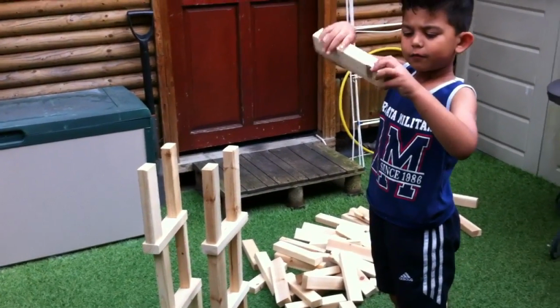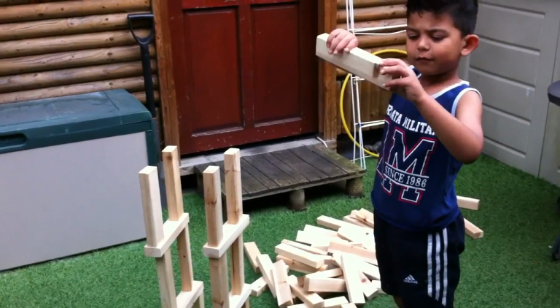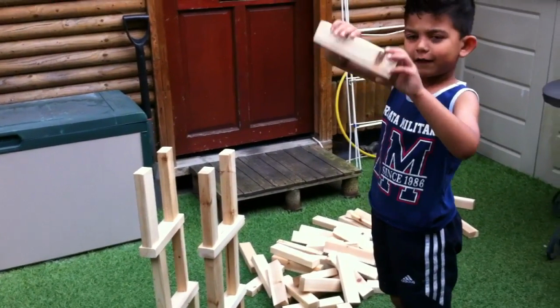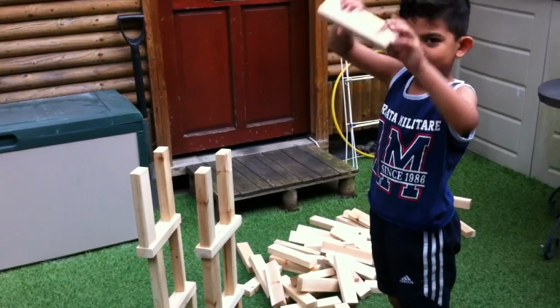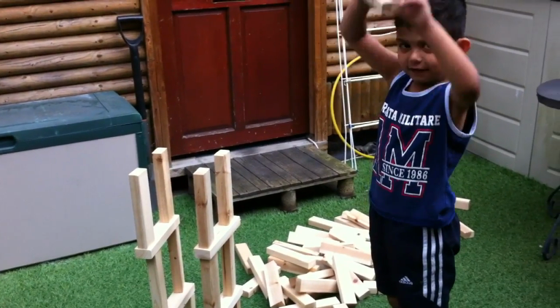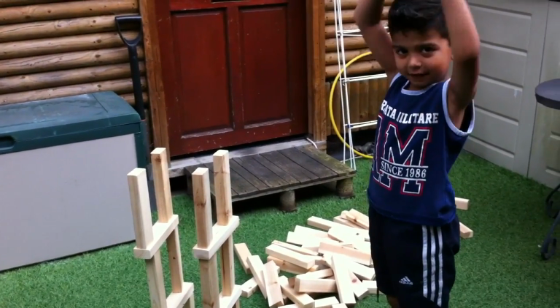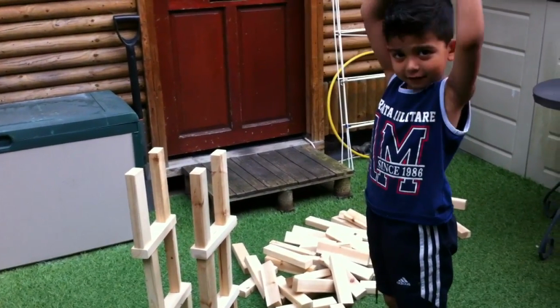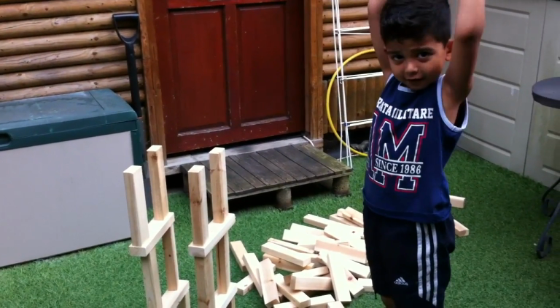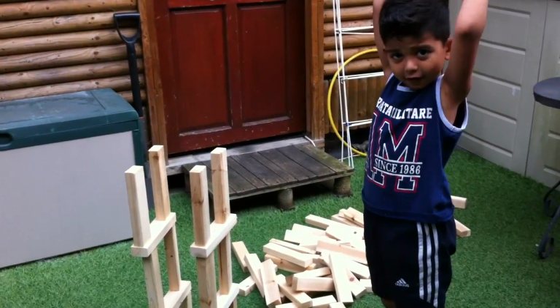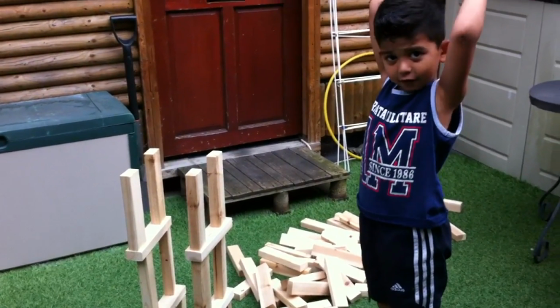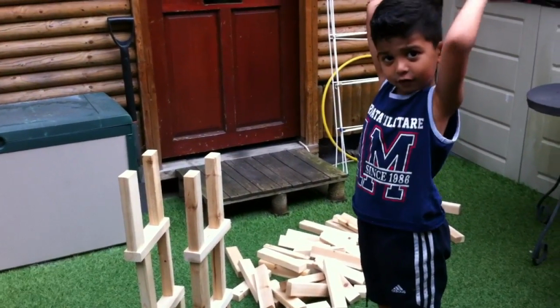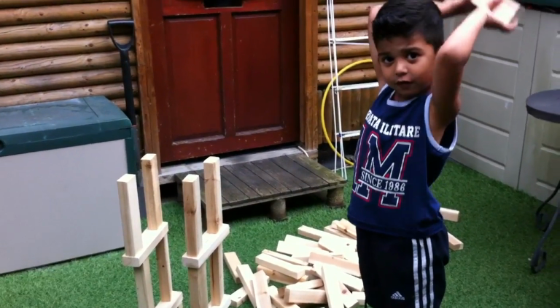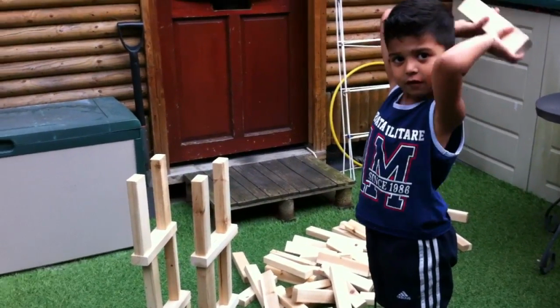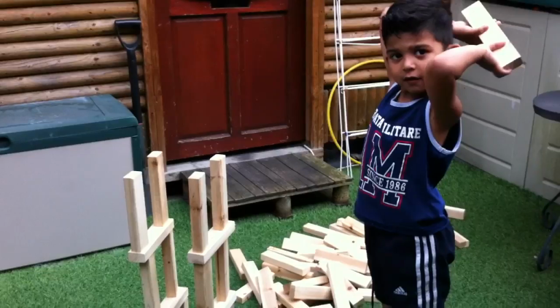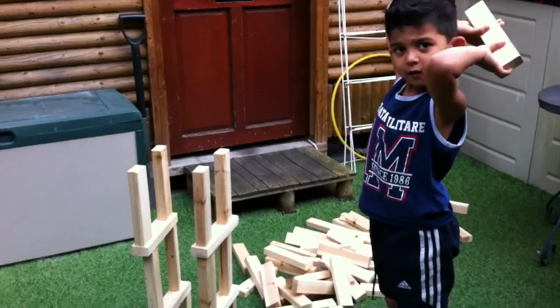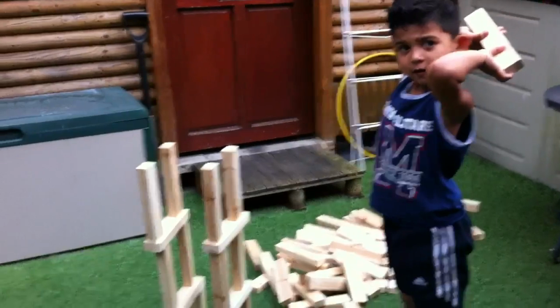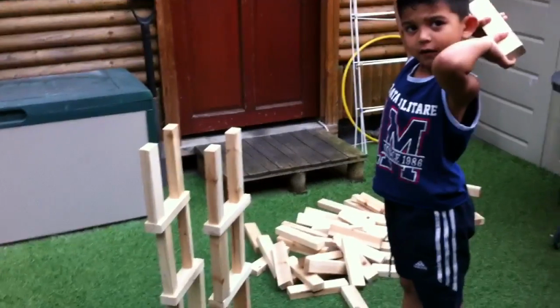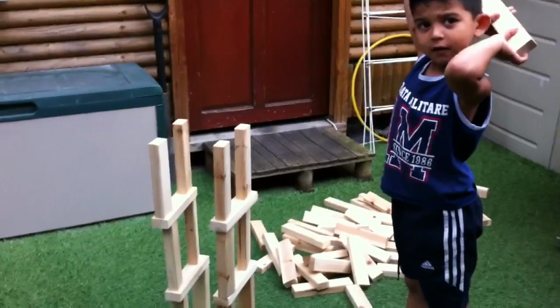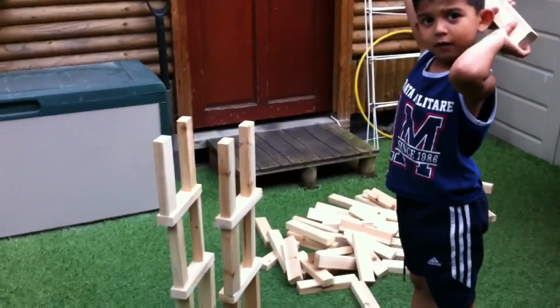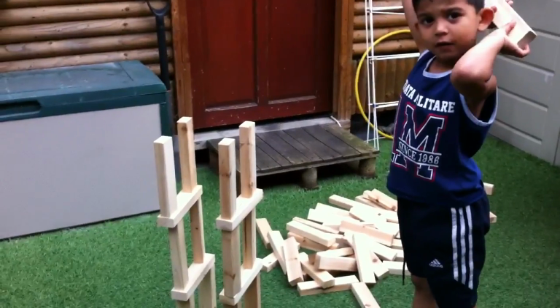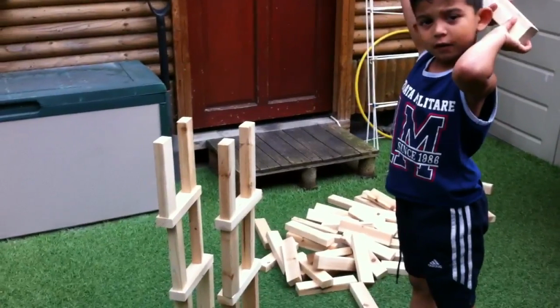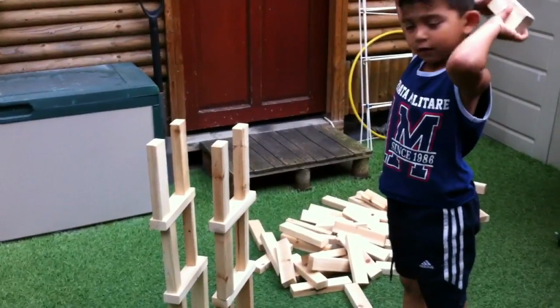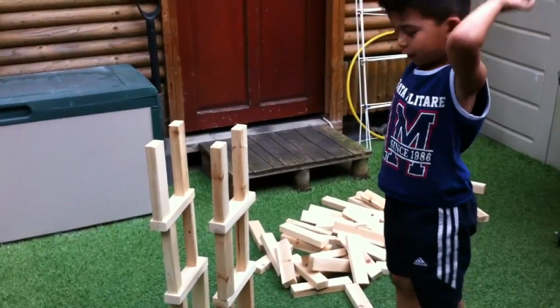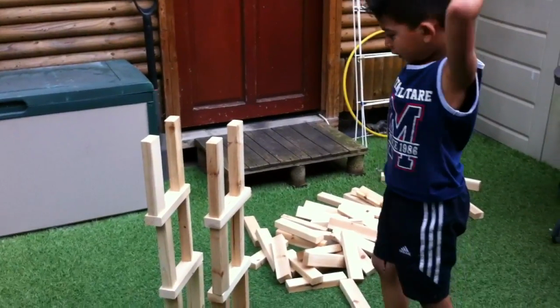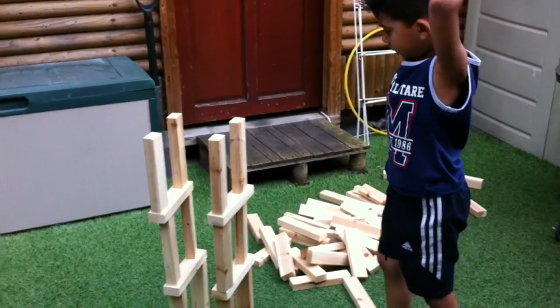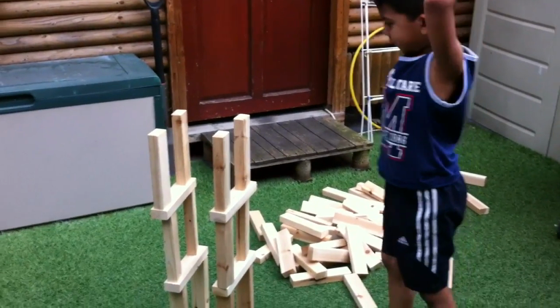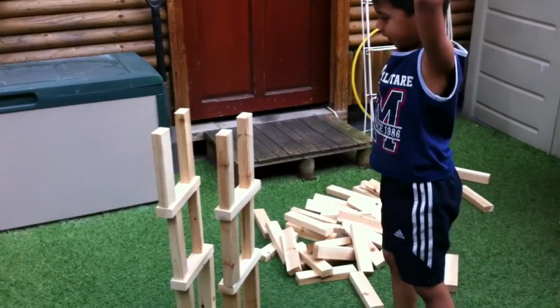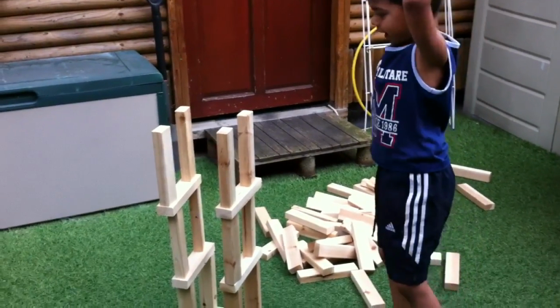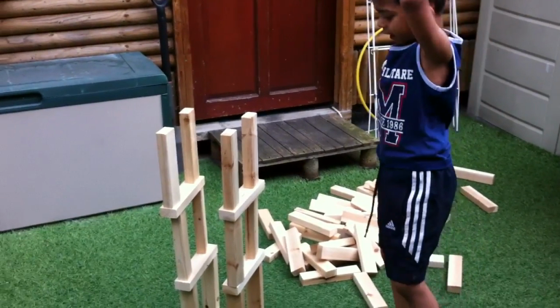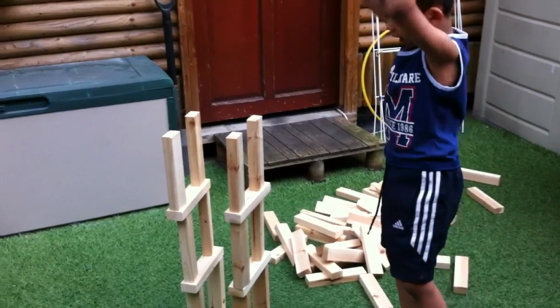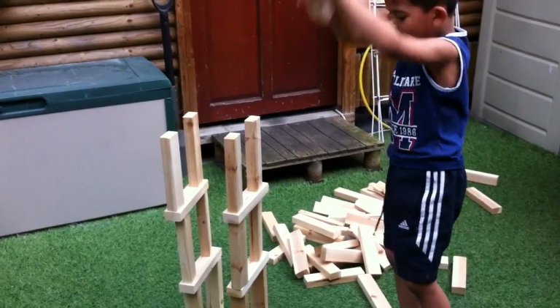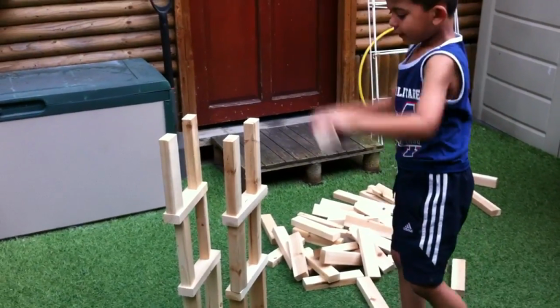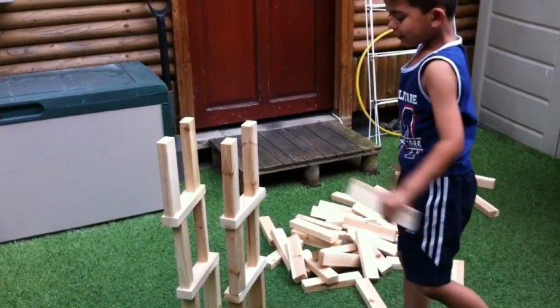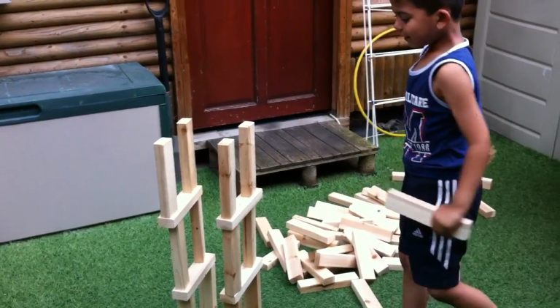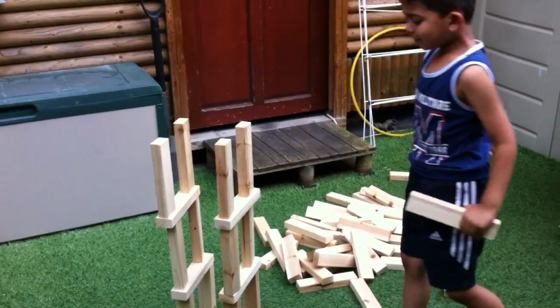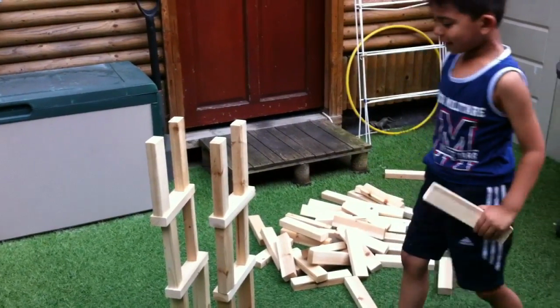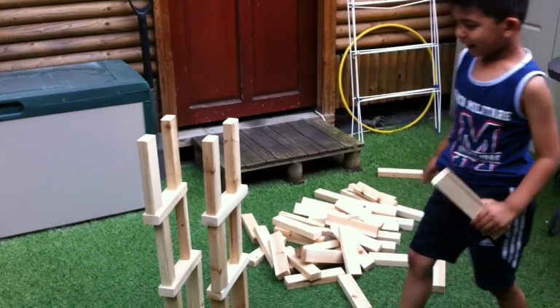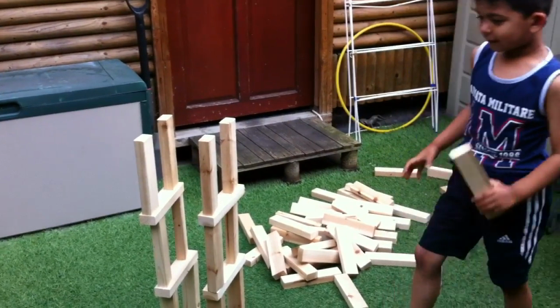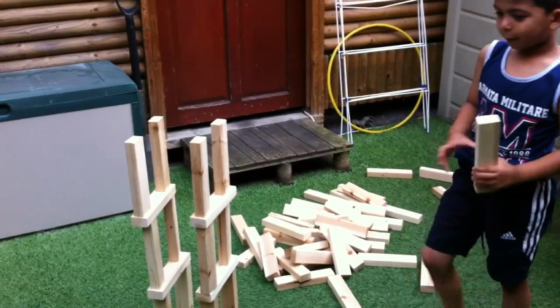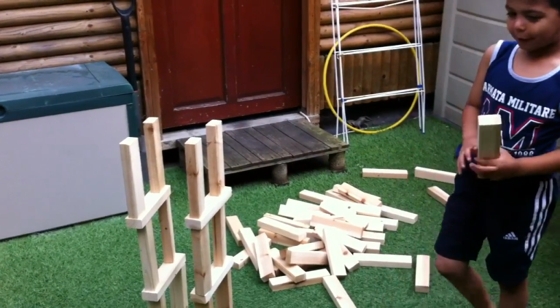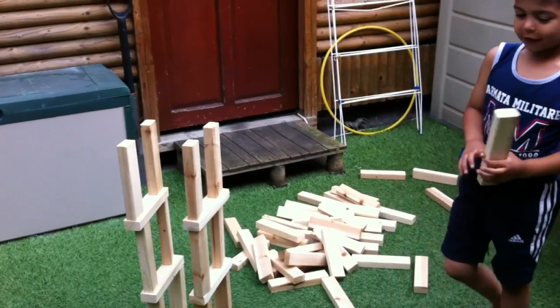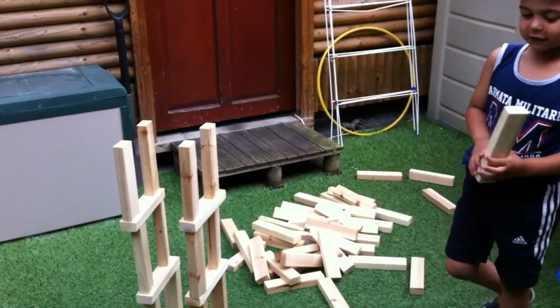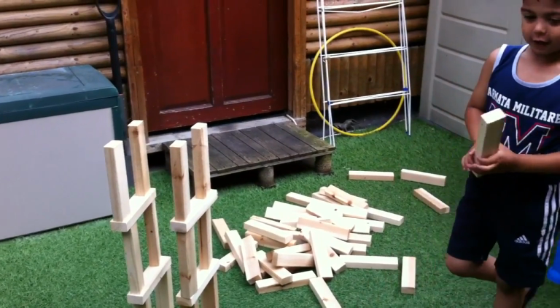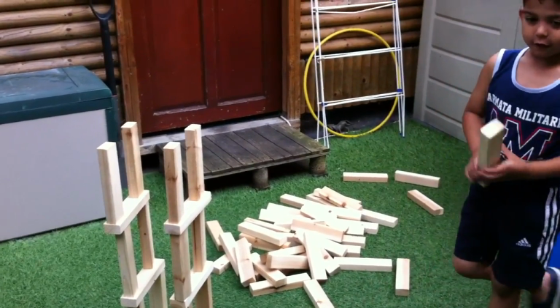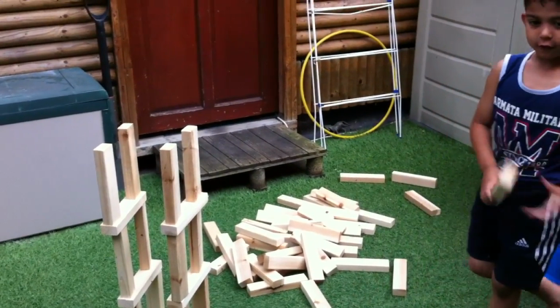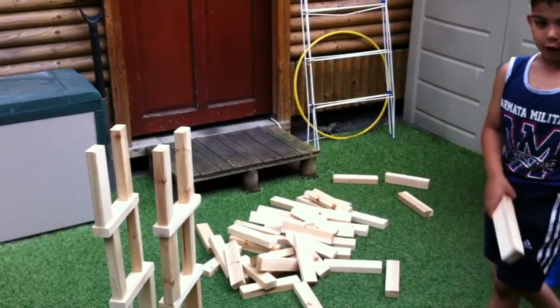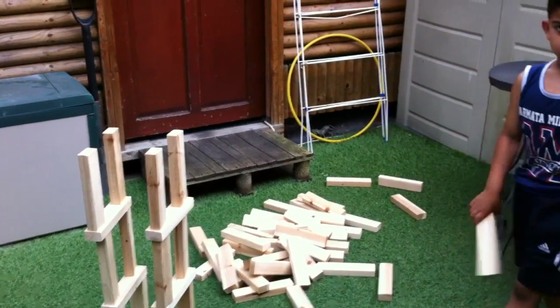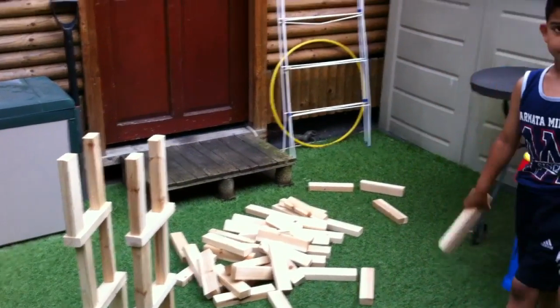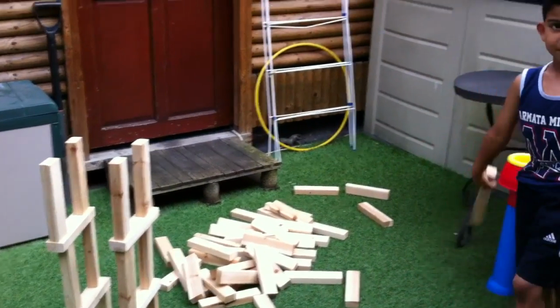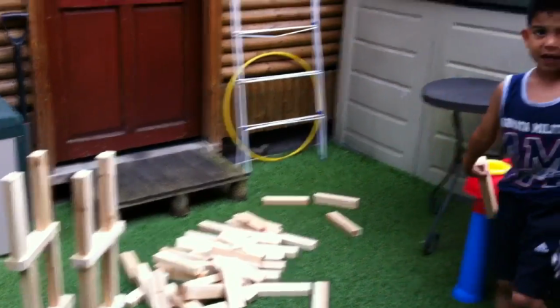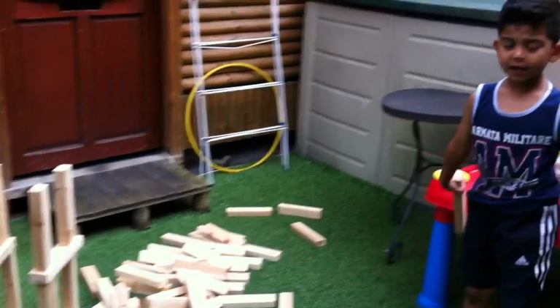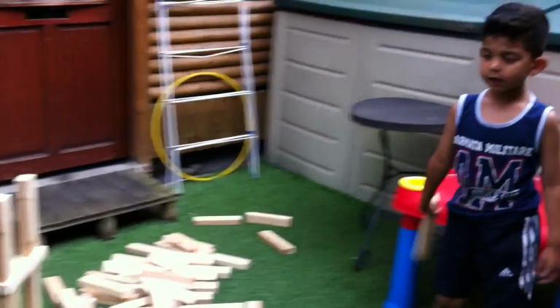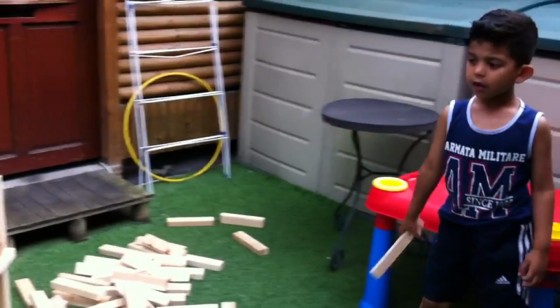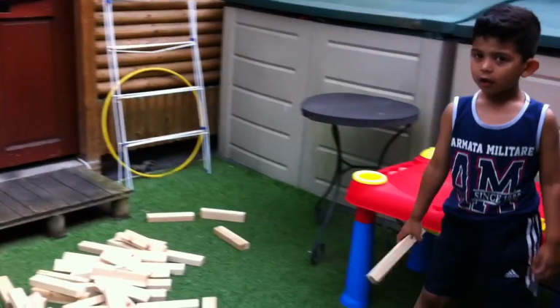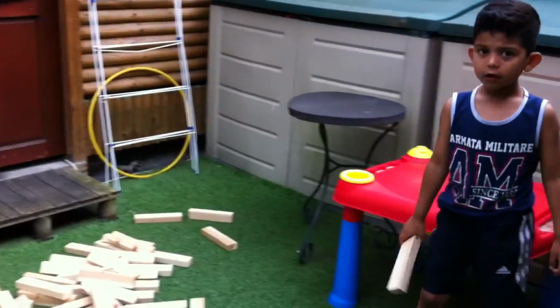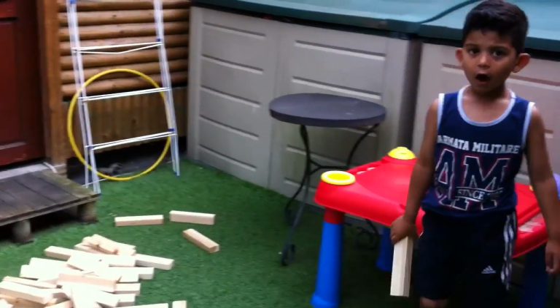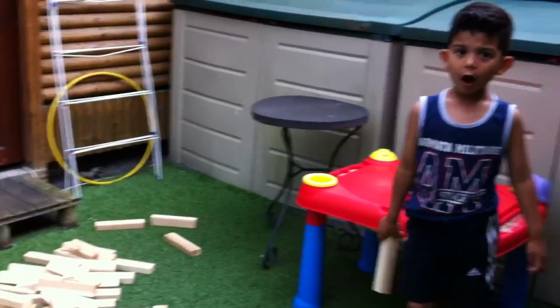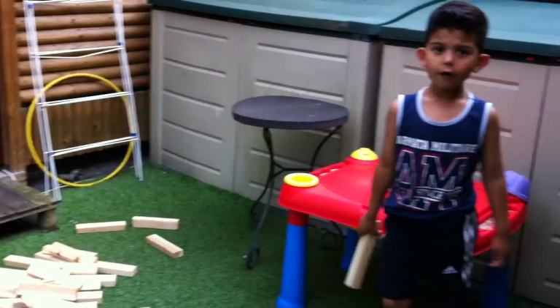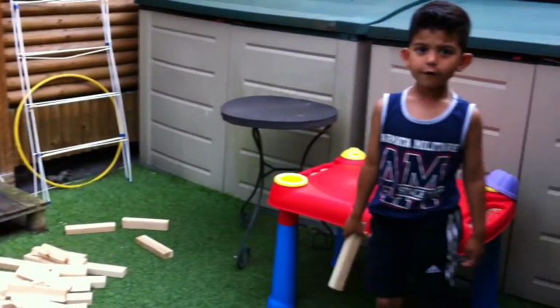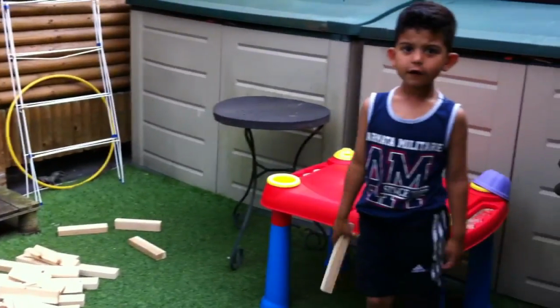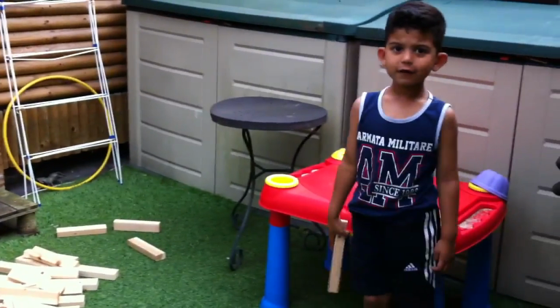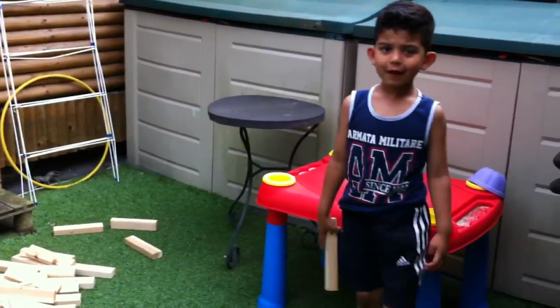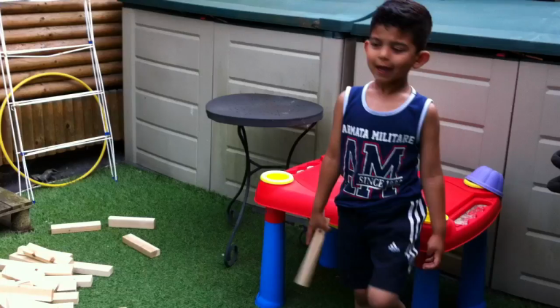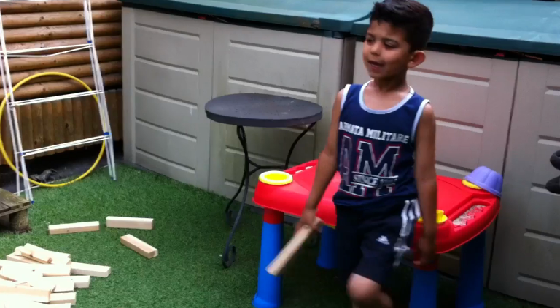Ready, steady, go. And this is the big Jenga that I was playing the other day.